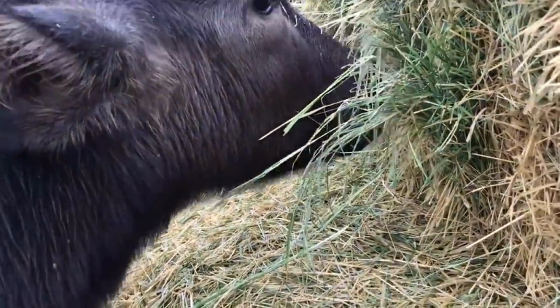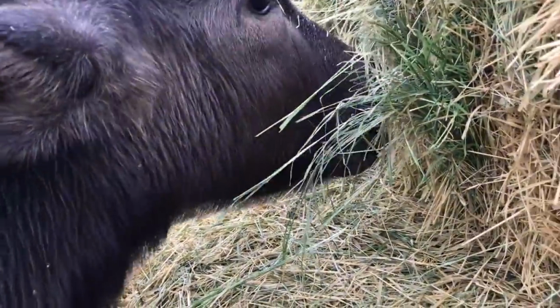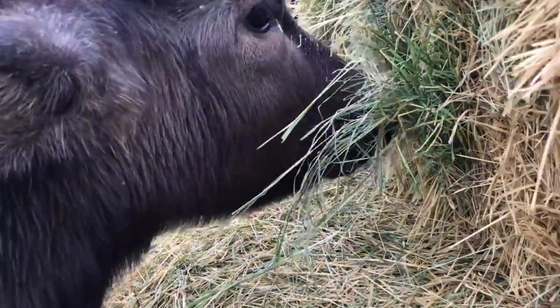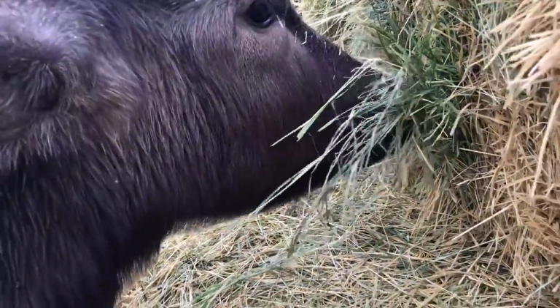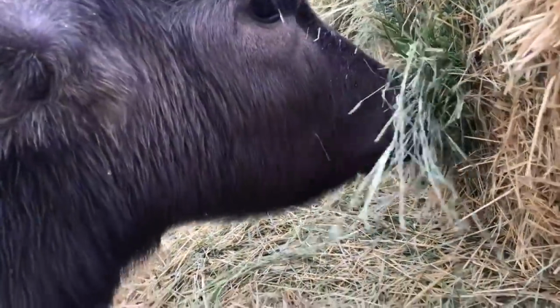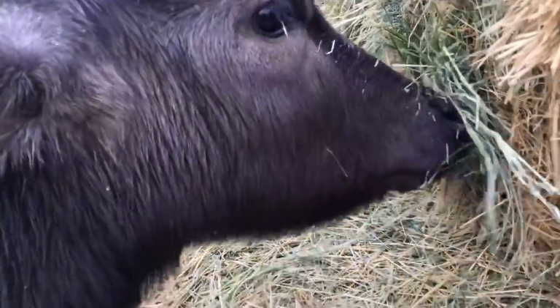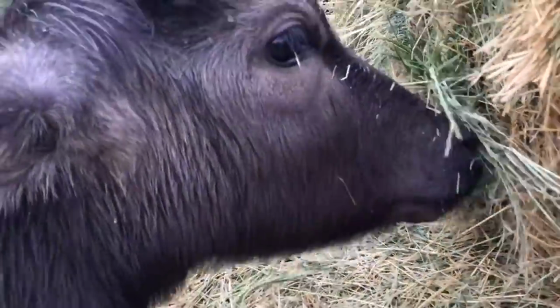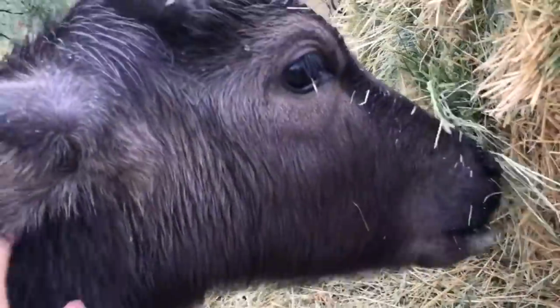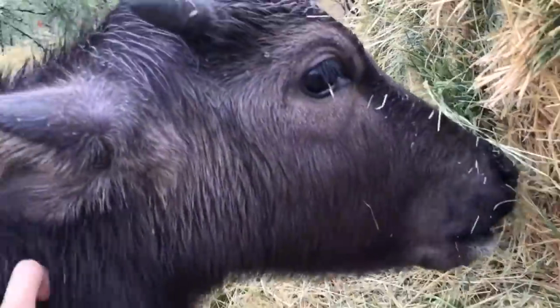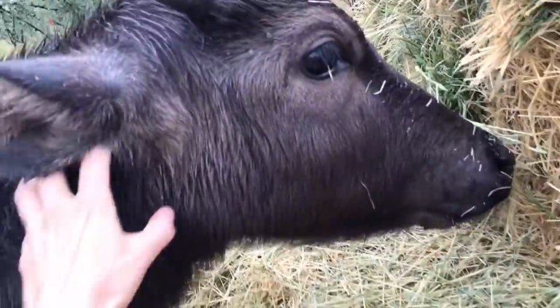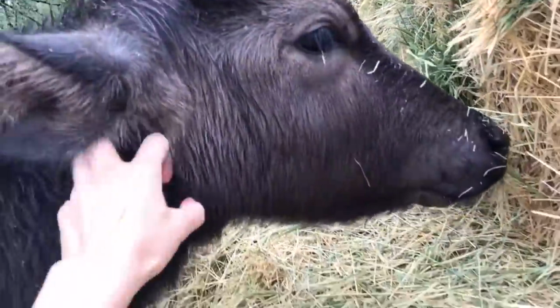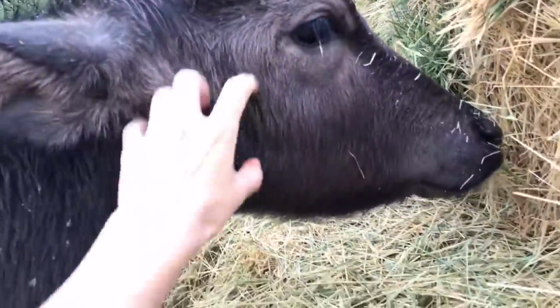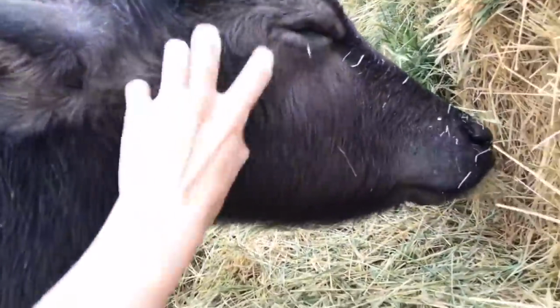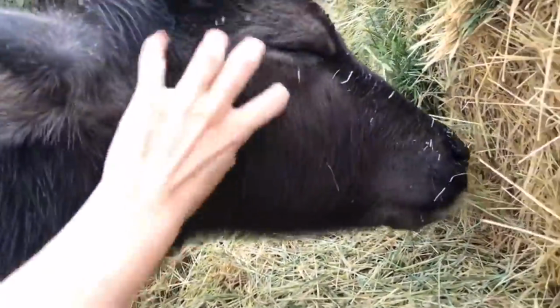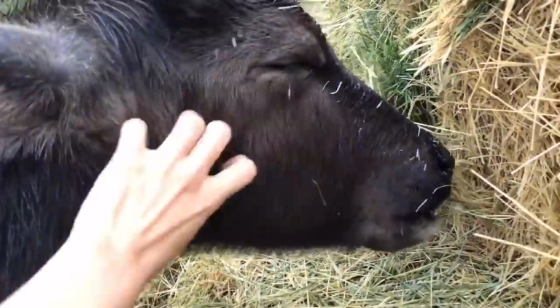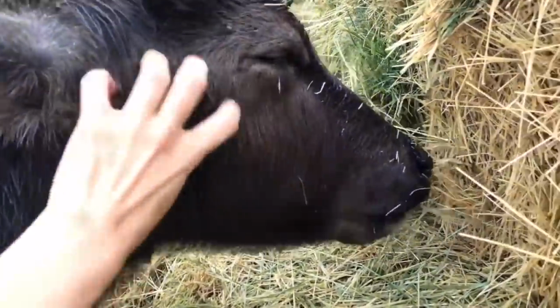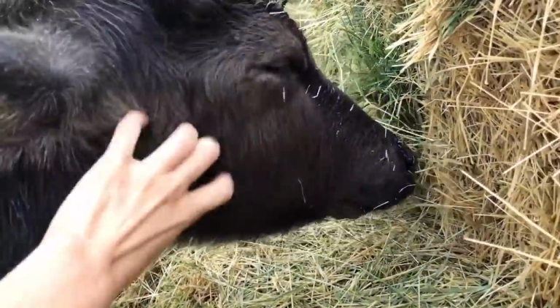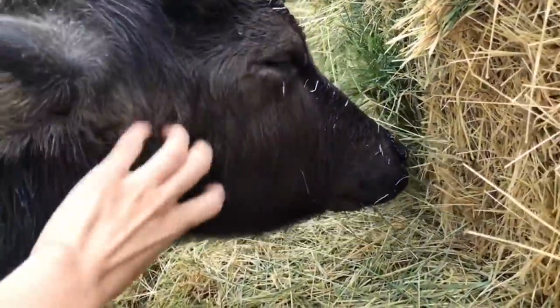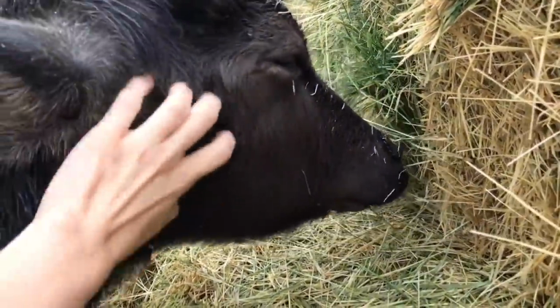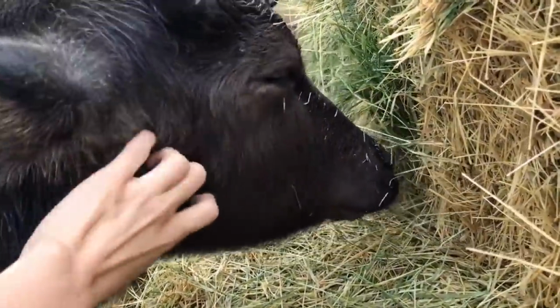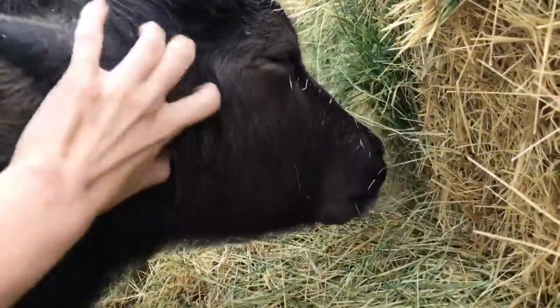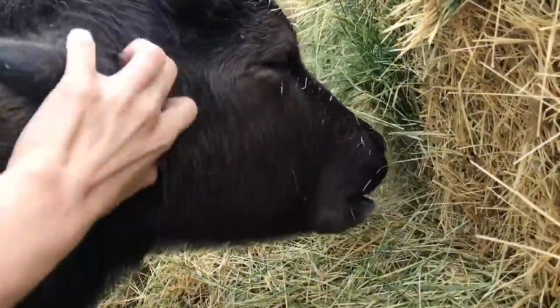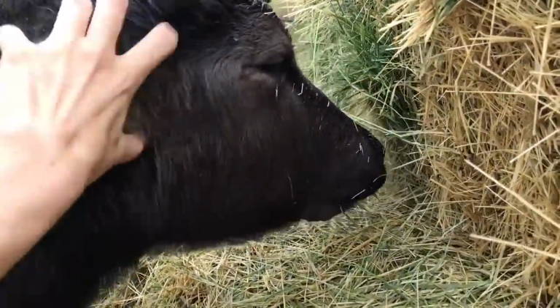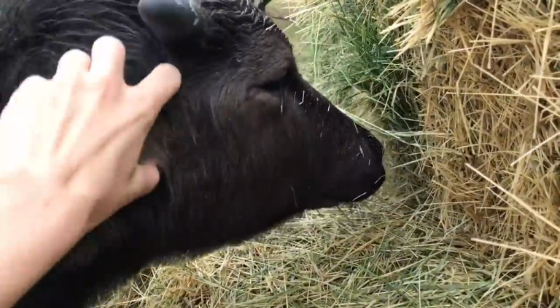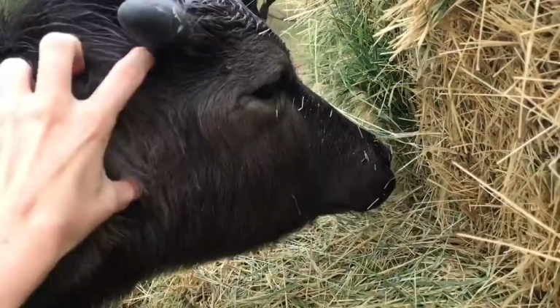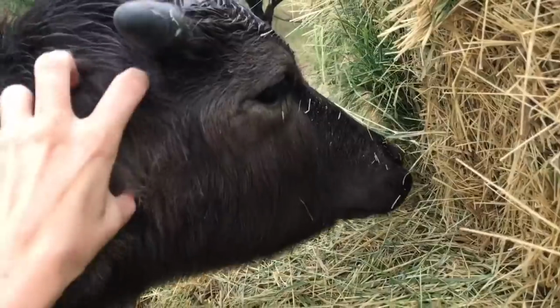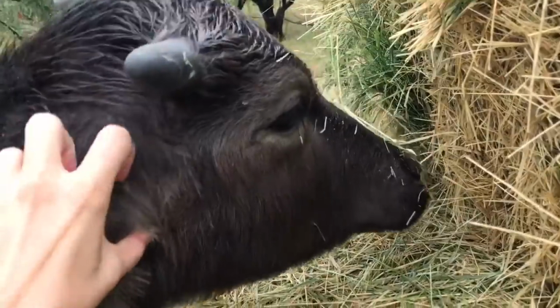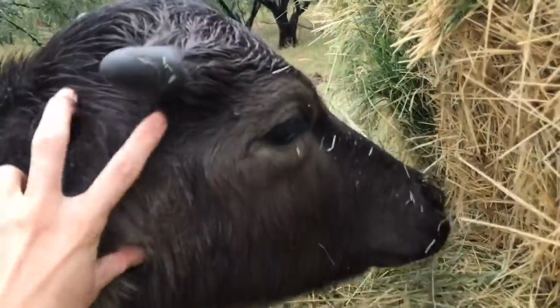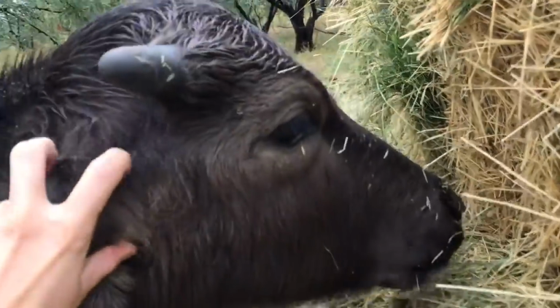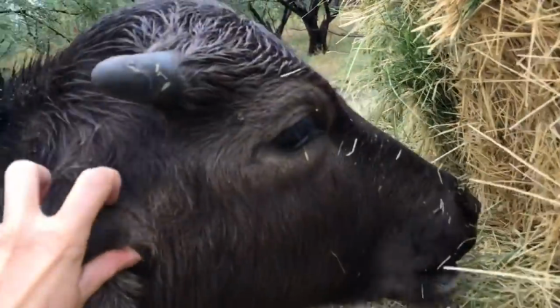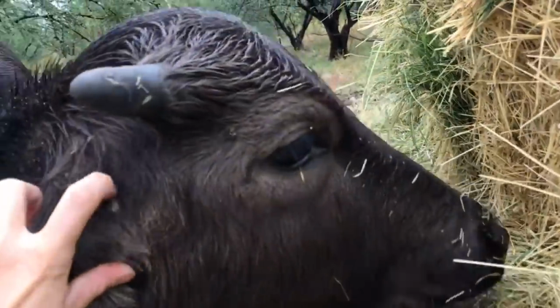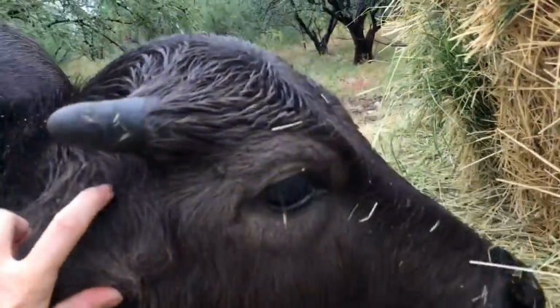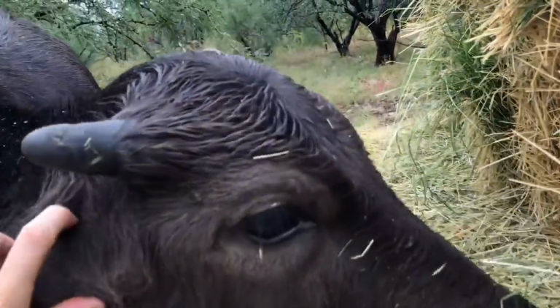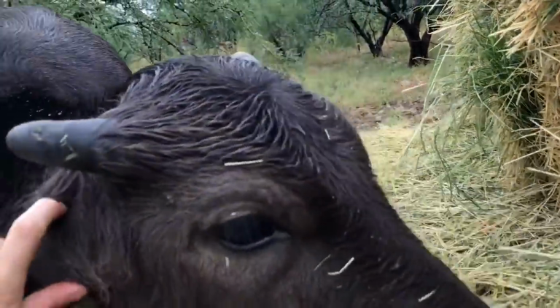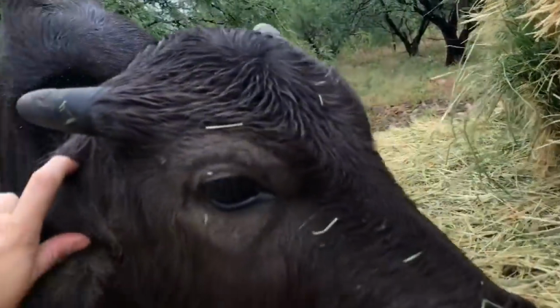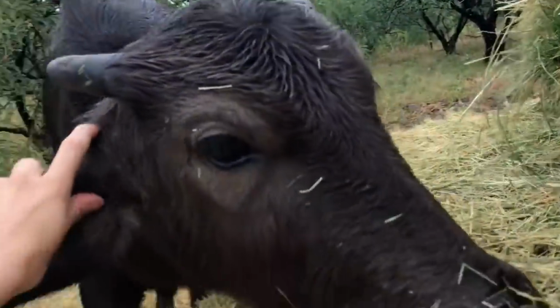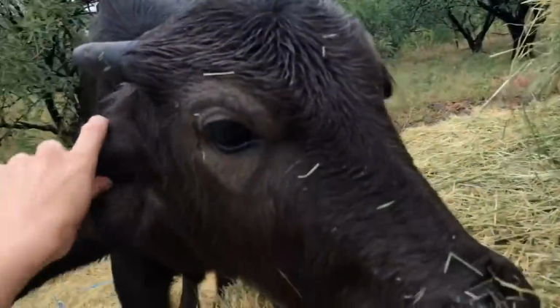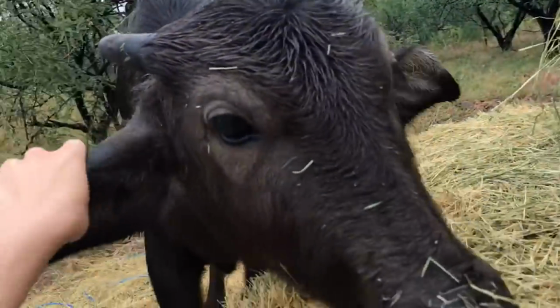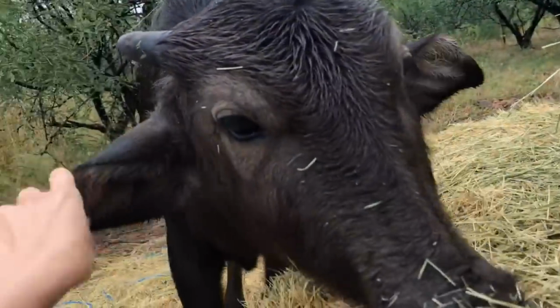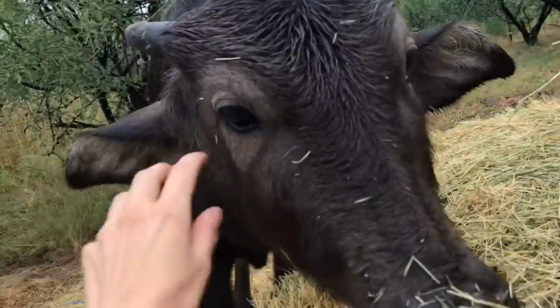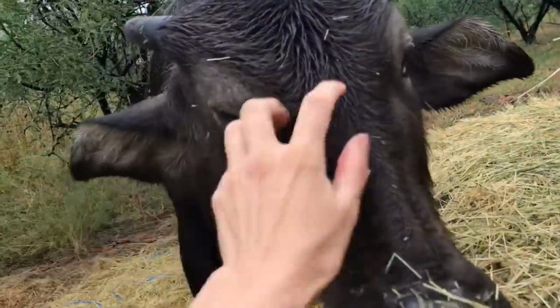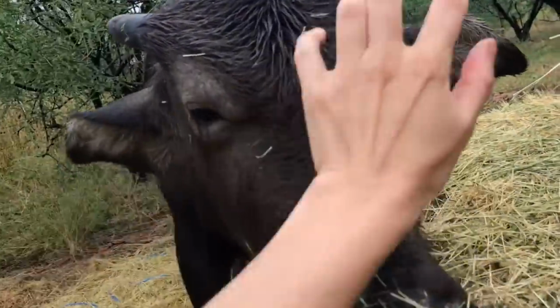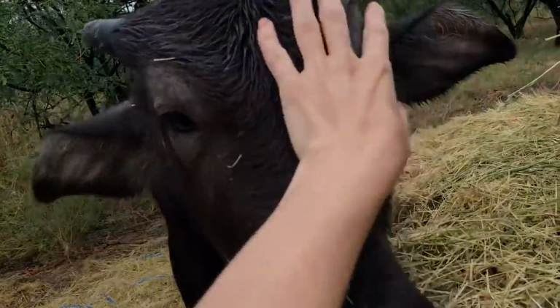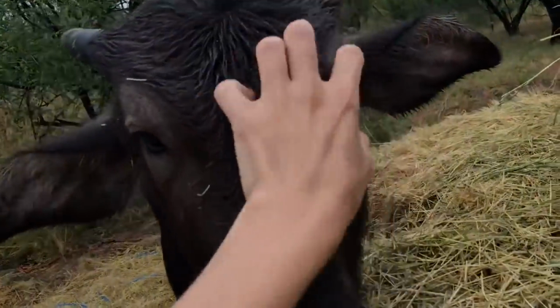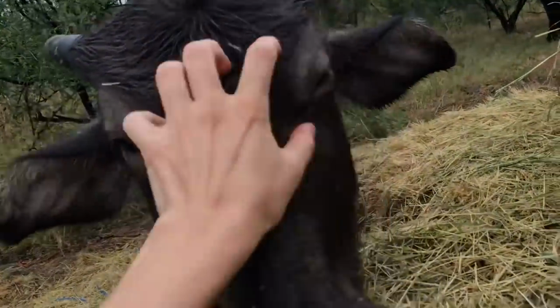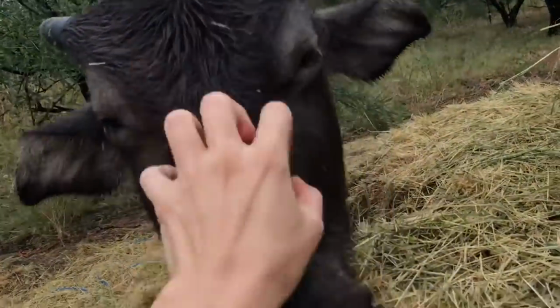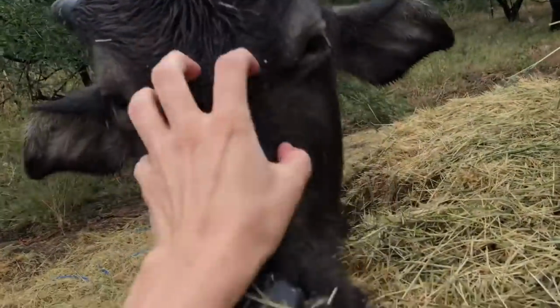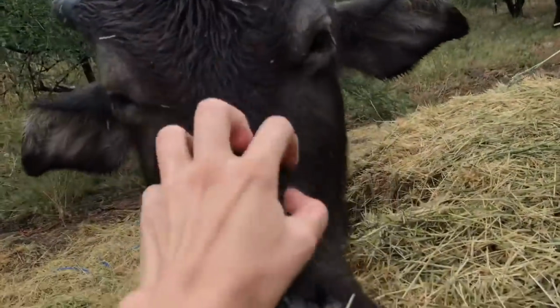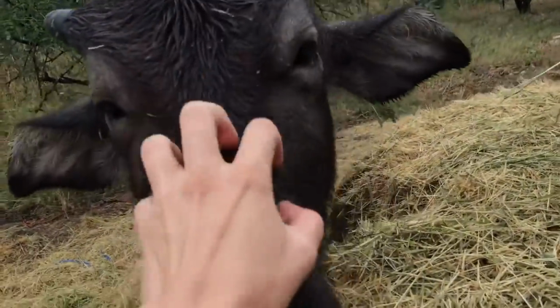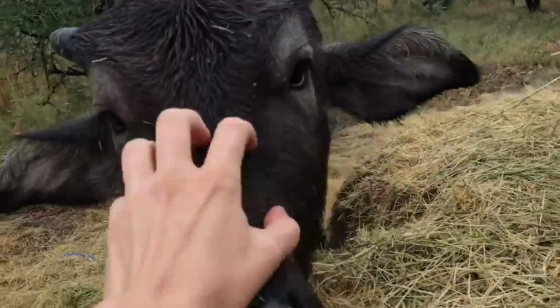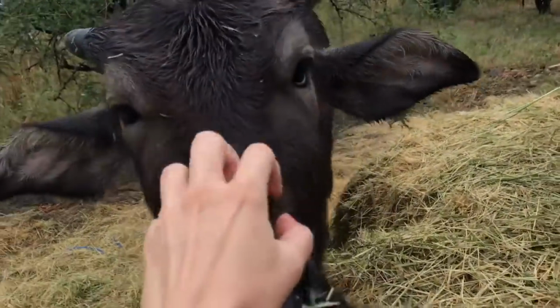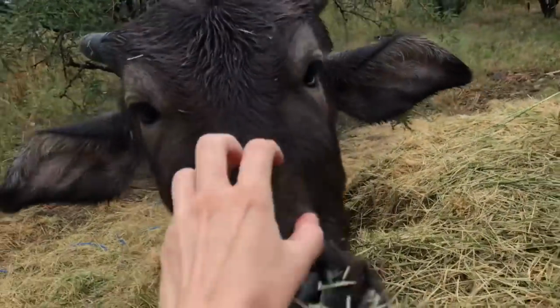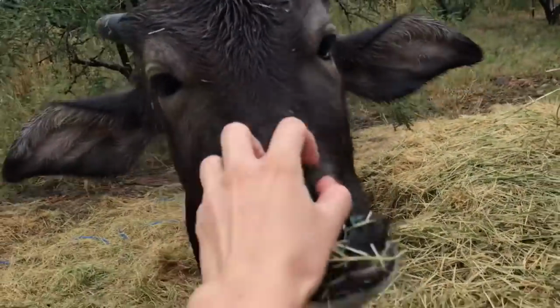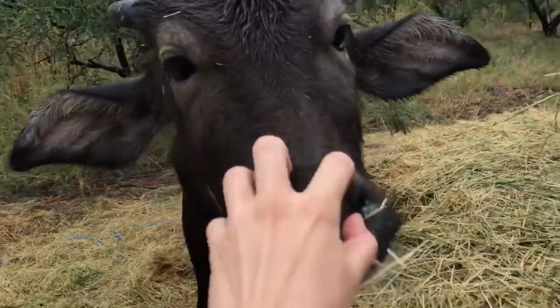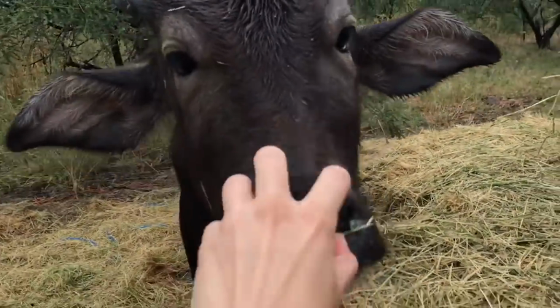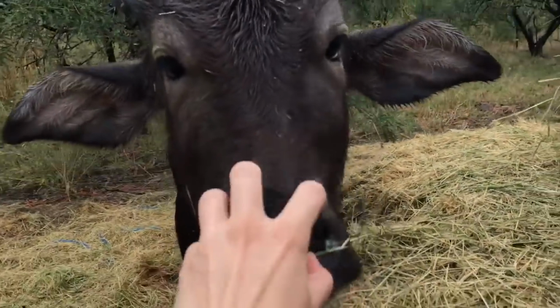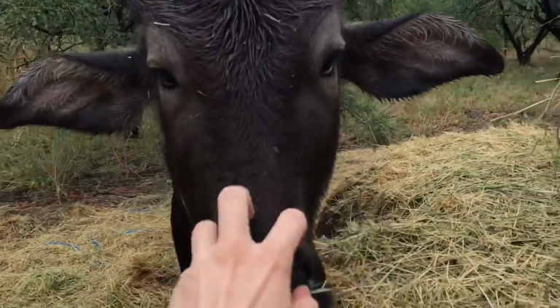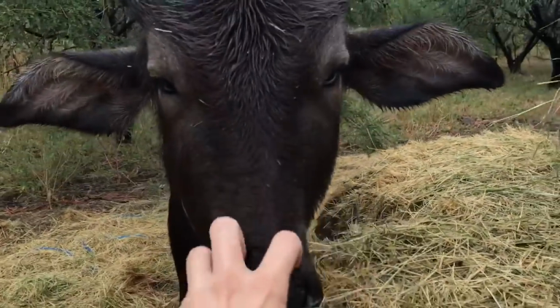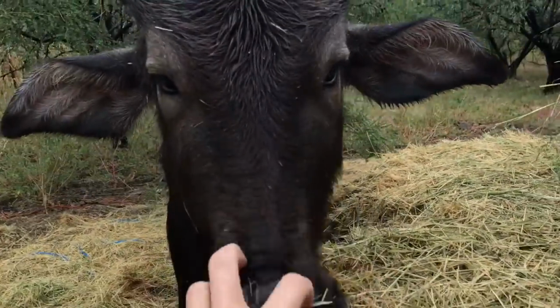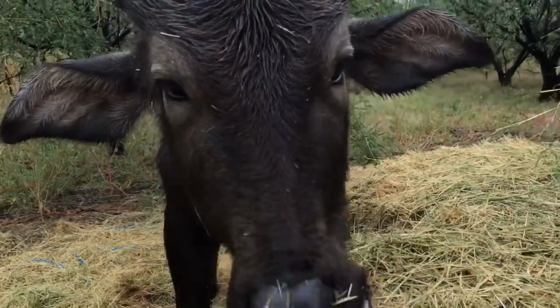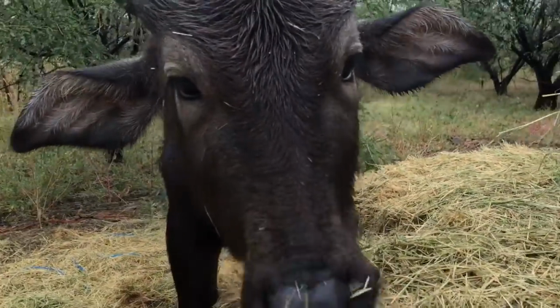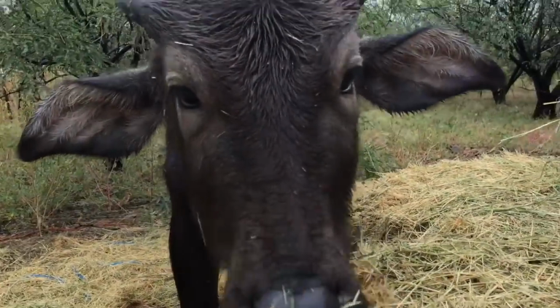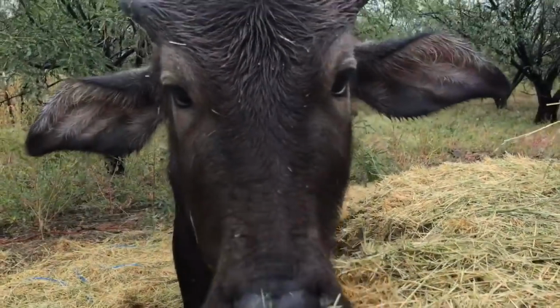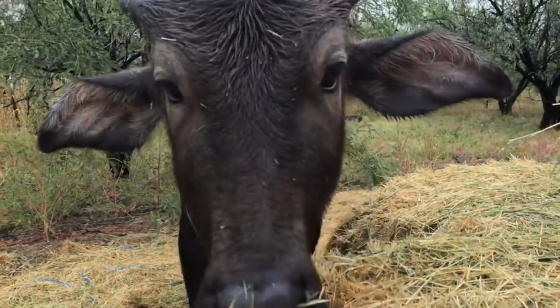You want to get some scritches? You need scritches!